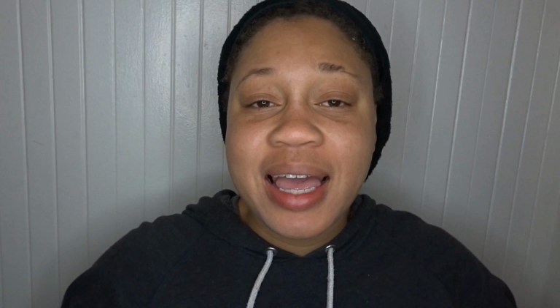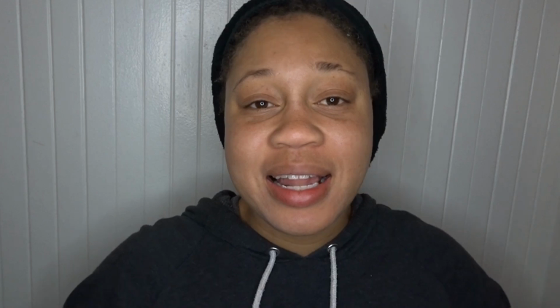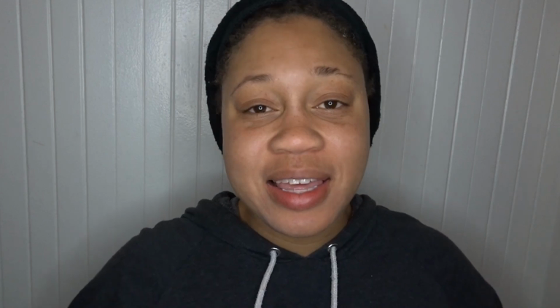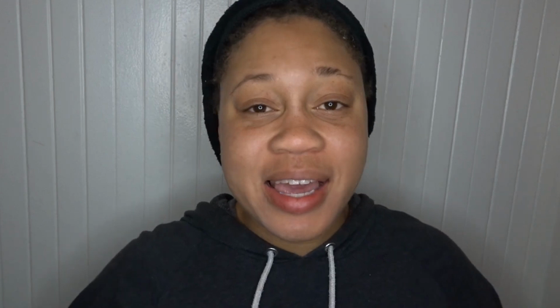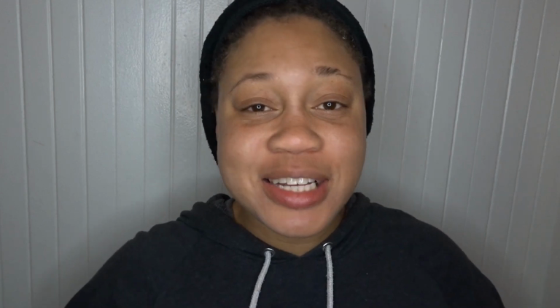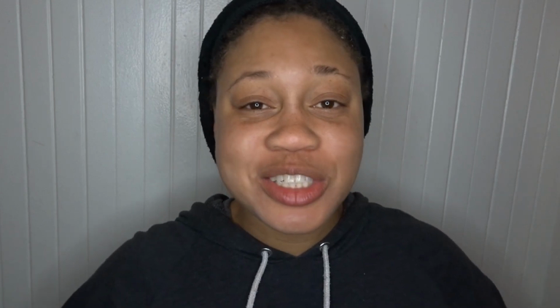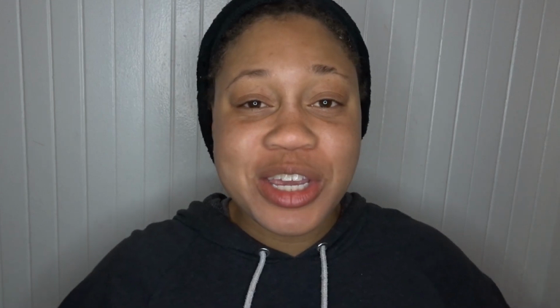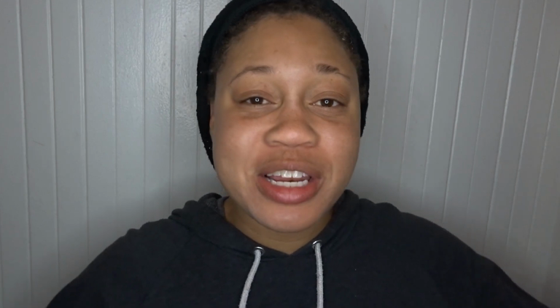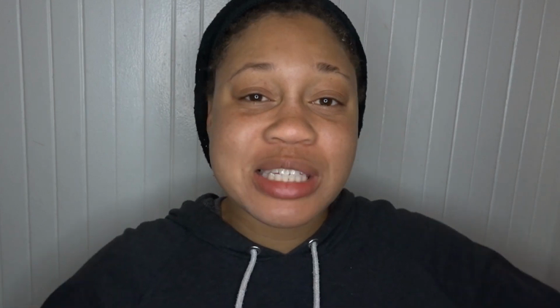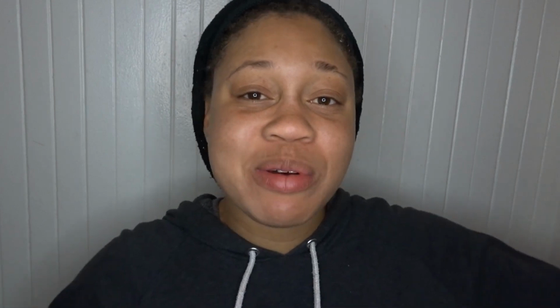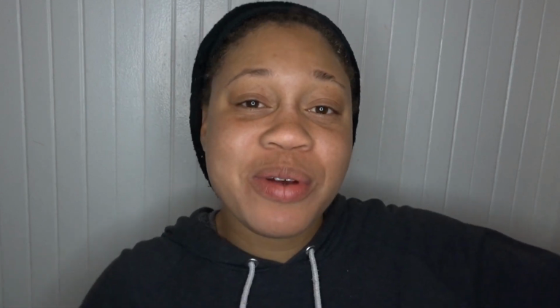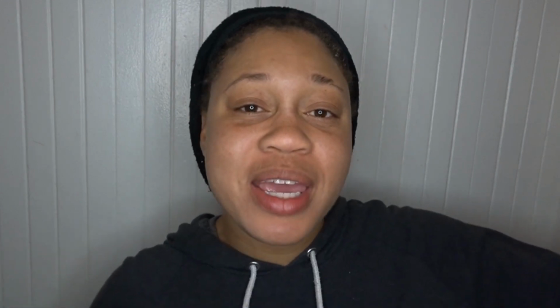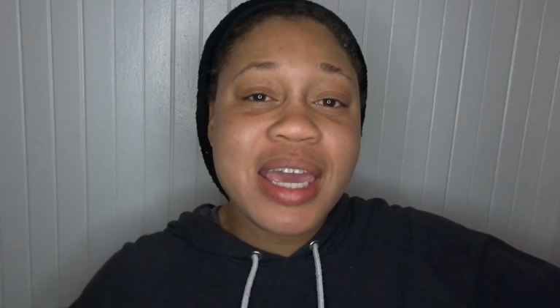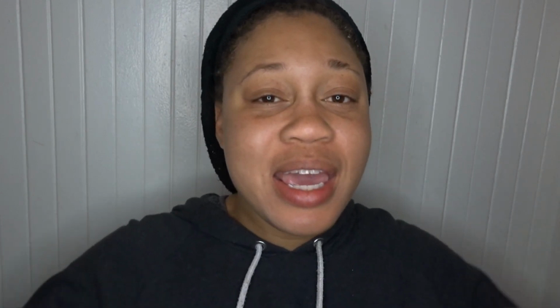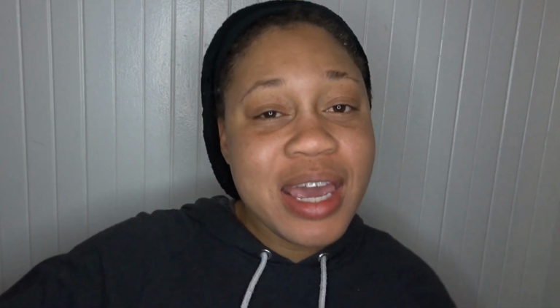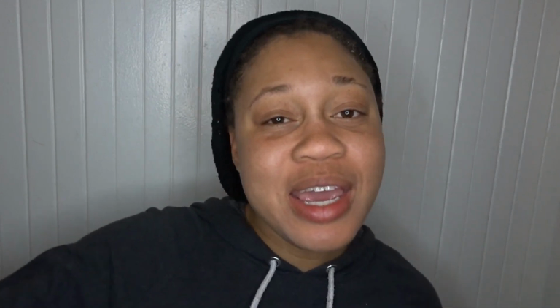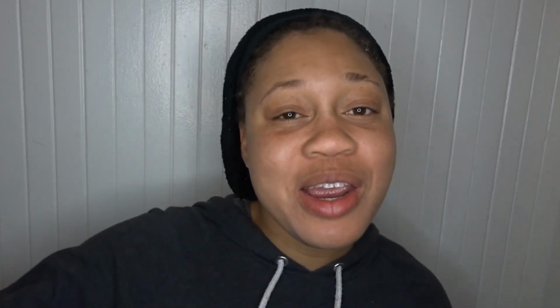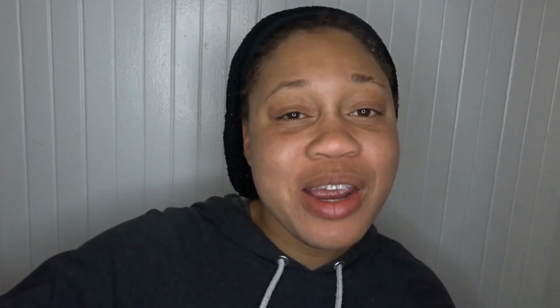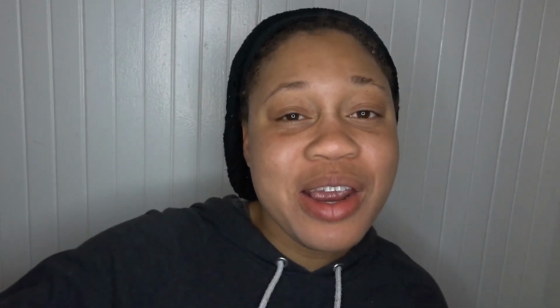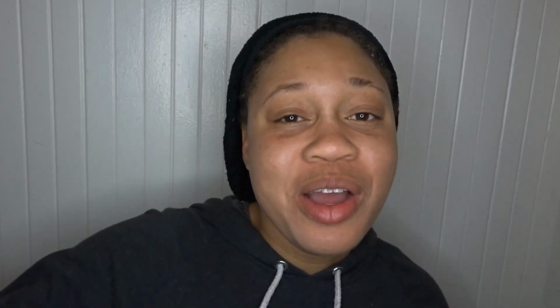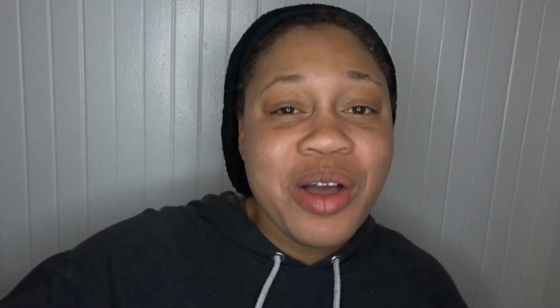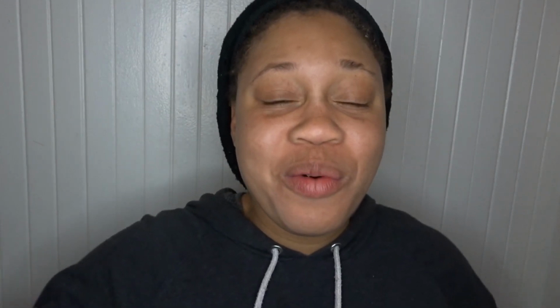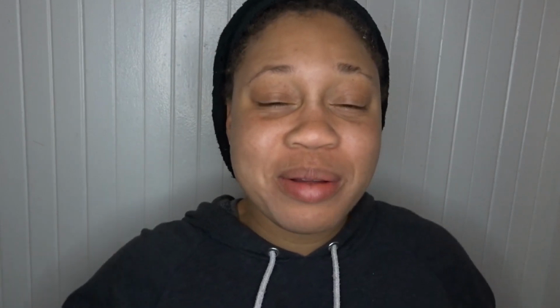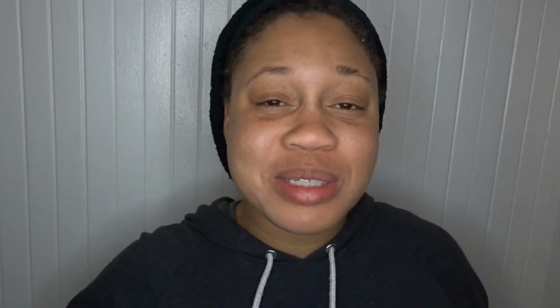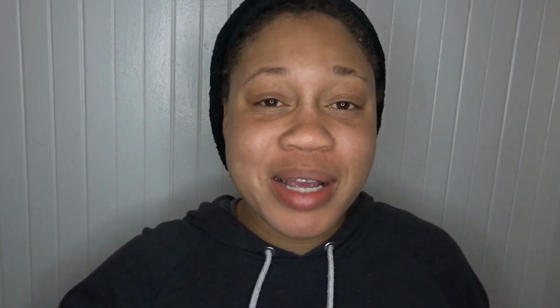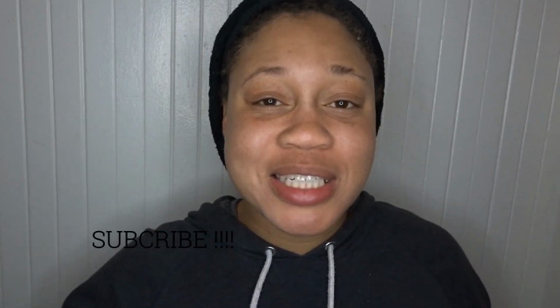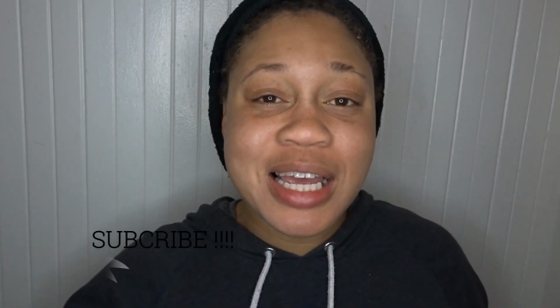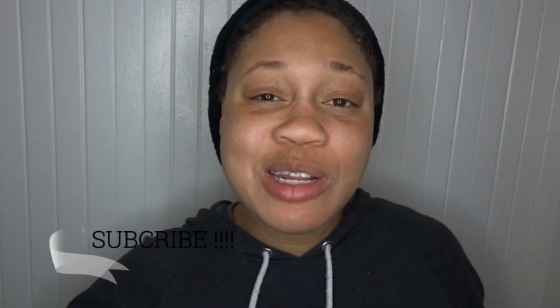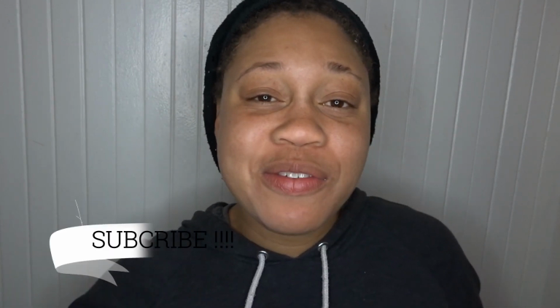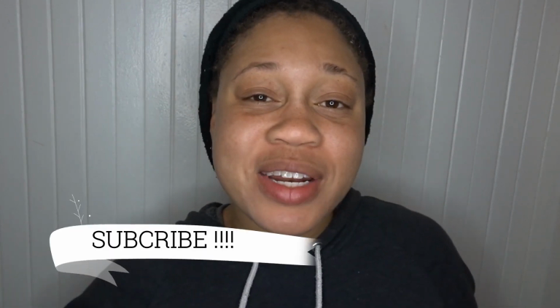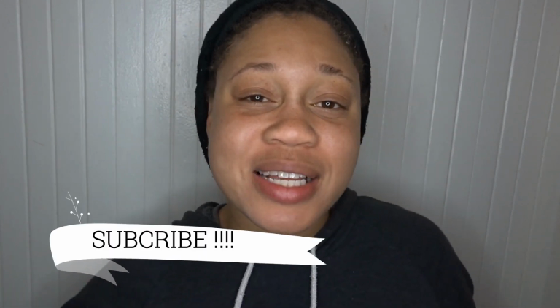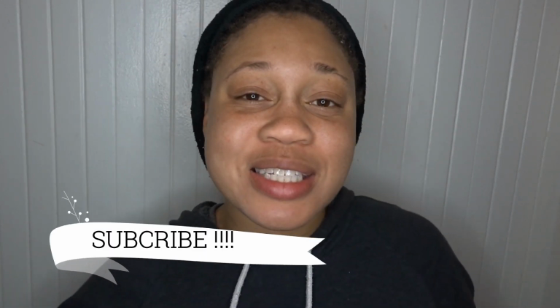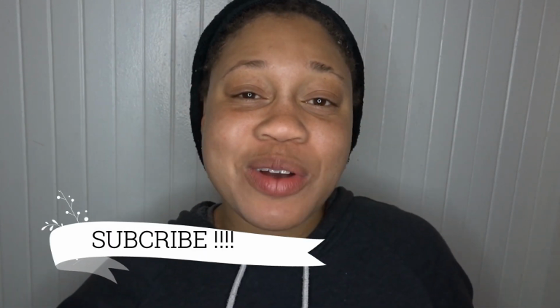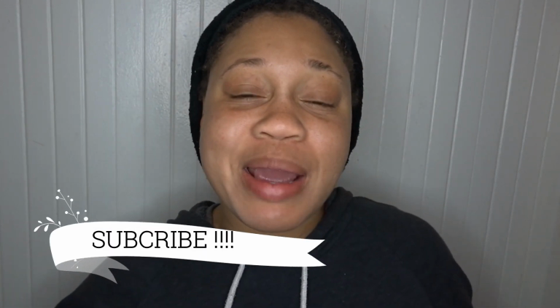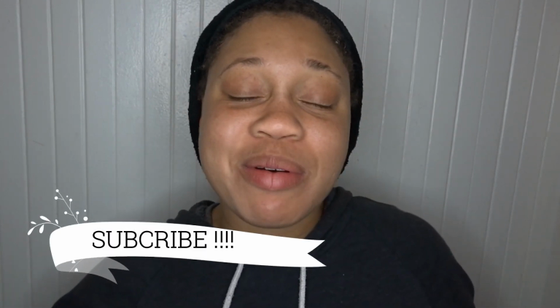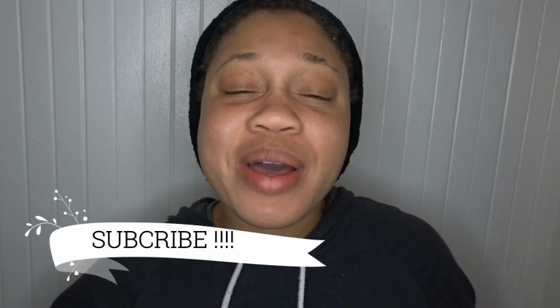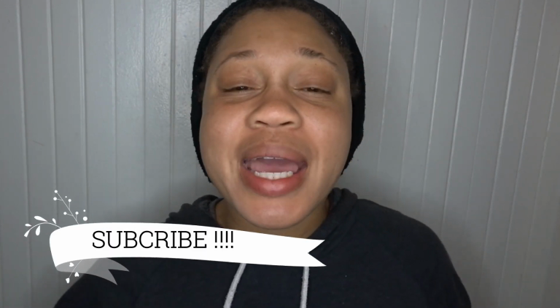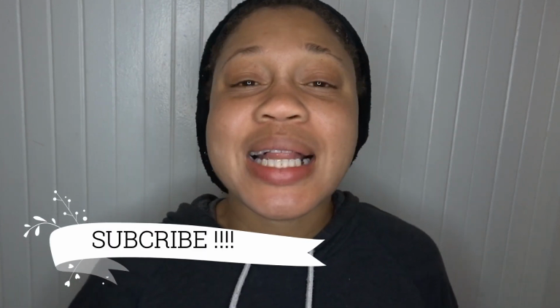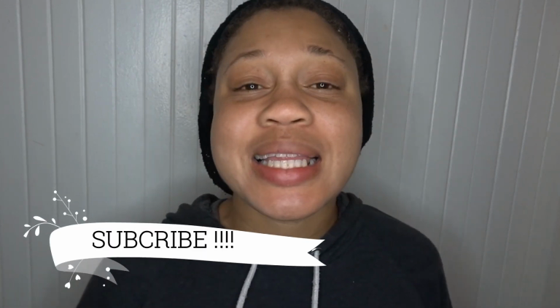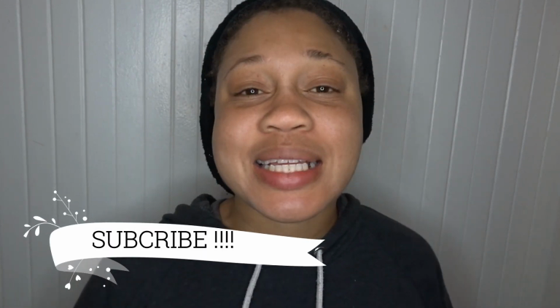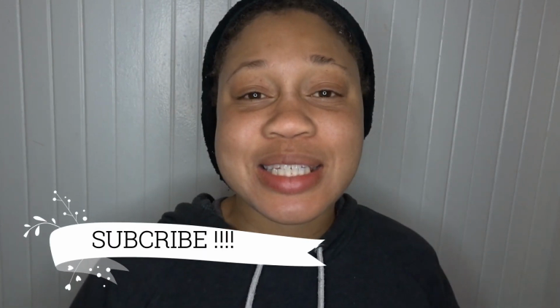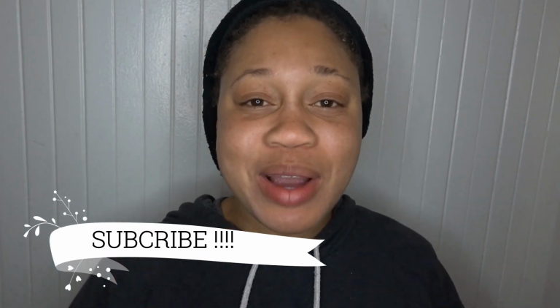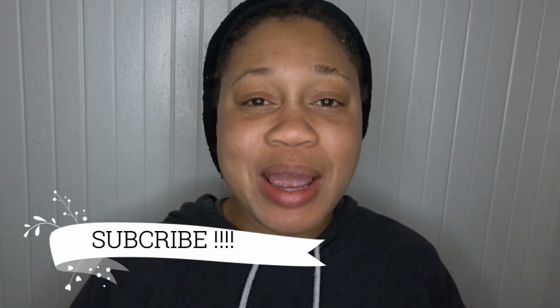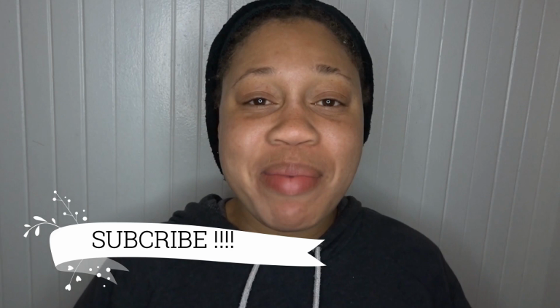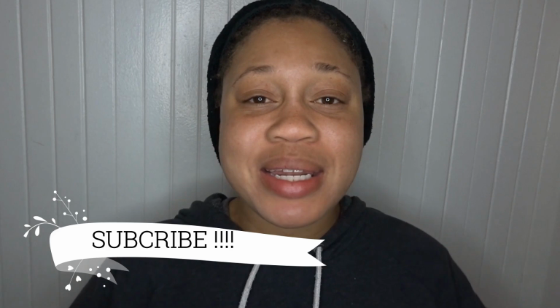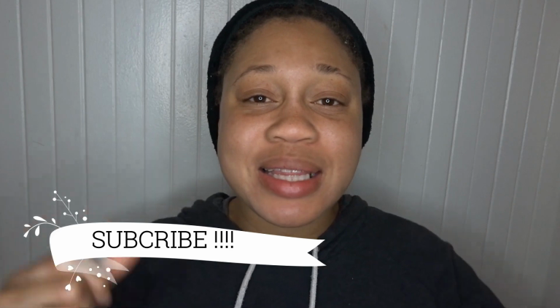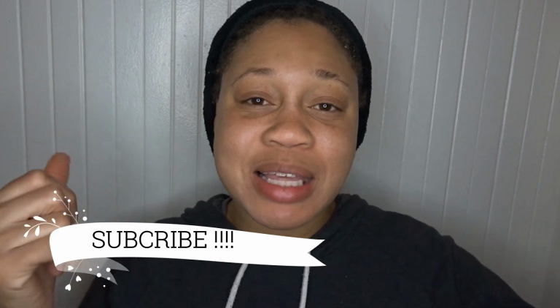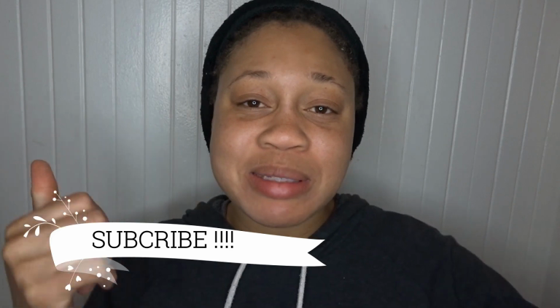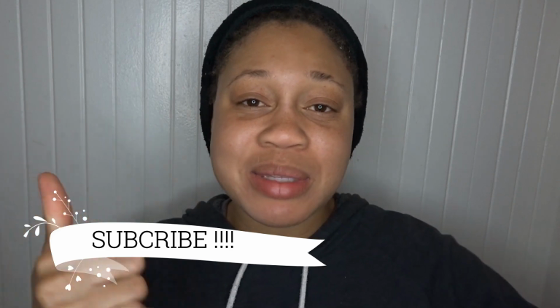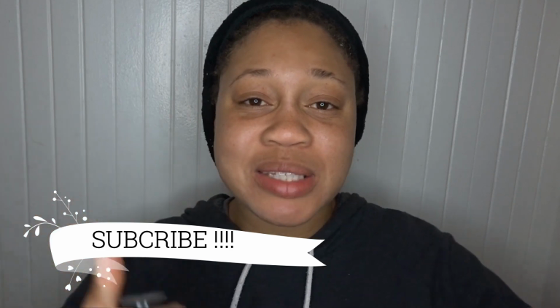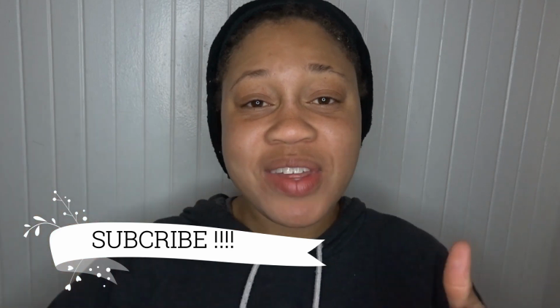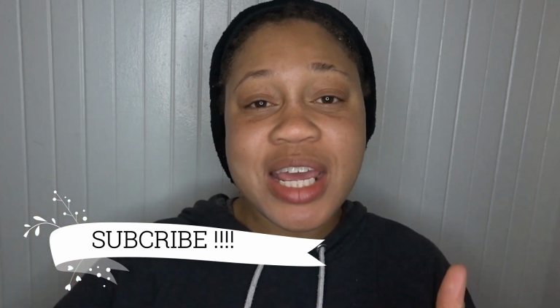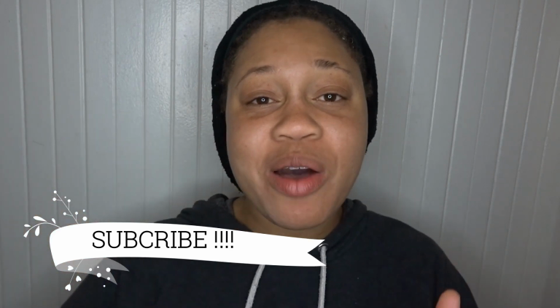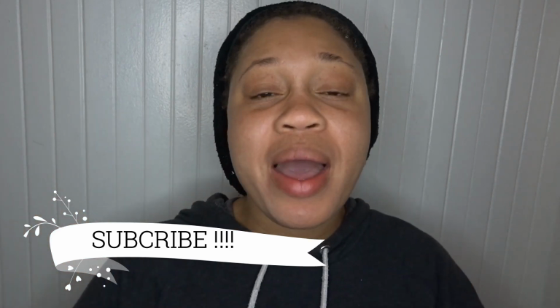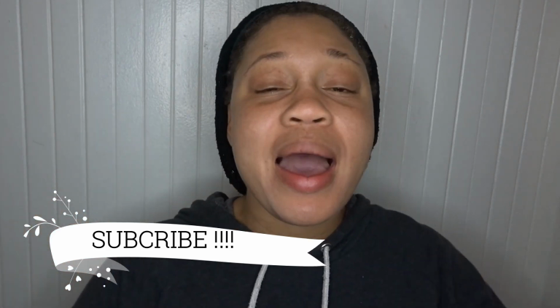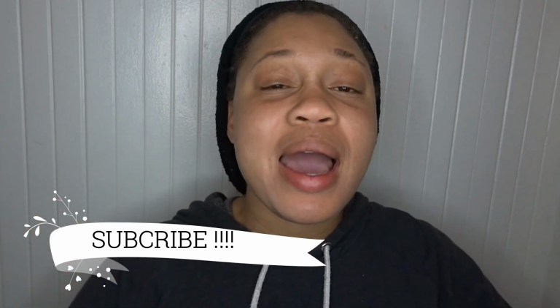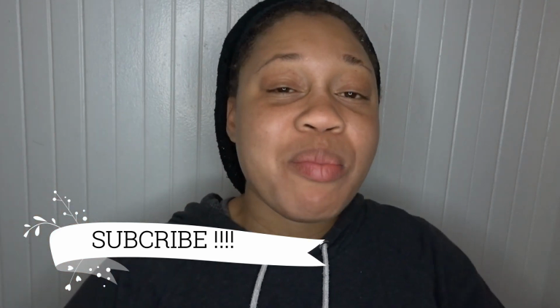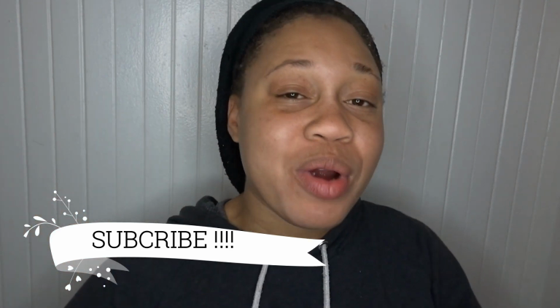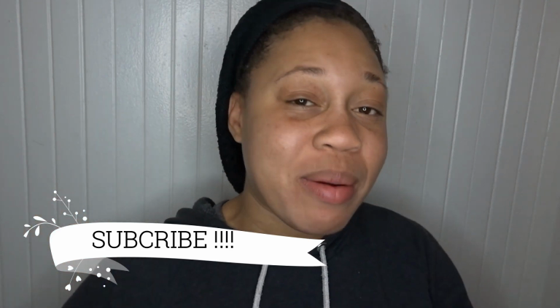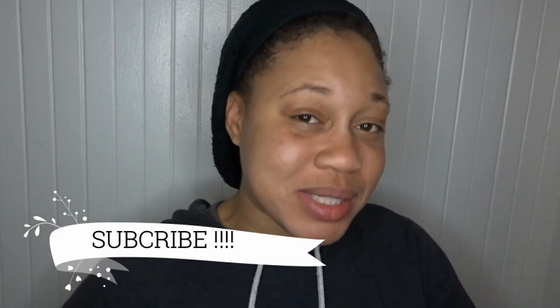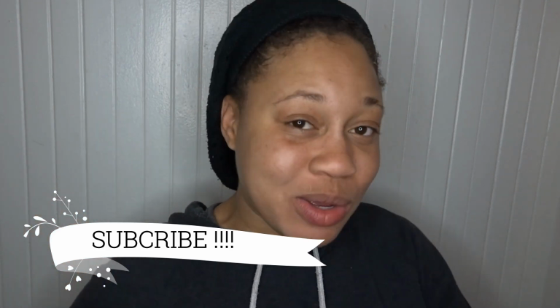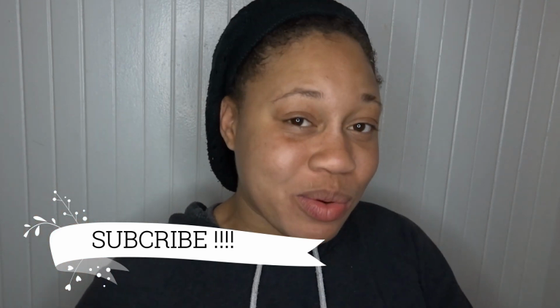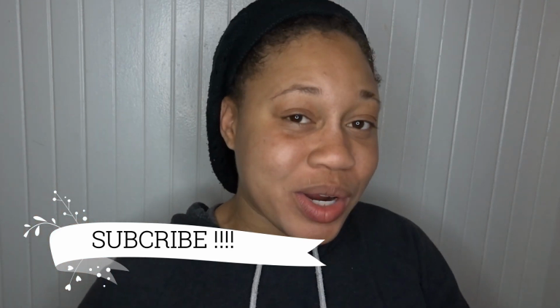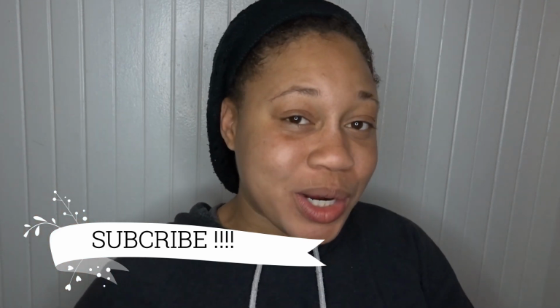Hello you guys, your girl Eunice Marie here, welcome to my channel. If you're not subscribed, go ahead and click that subscribe button and thumbs up this video — I promise you it won't hurt.